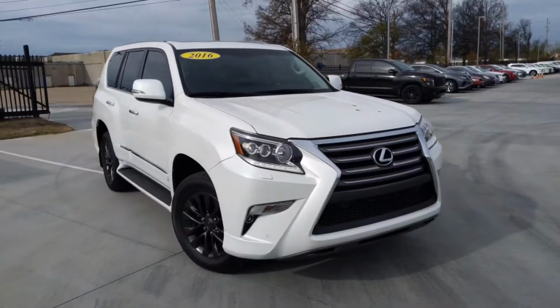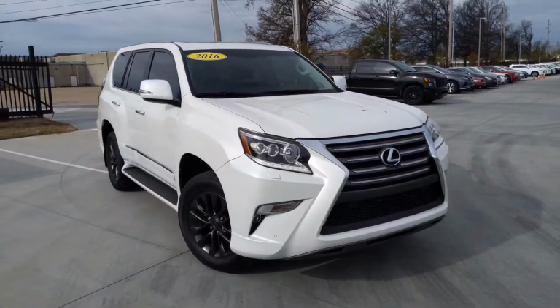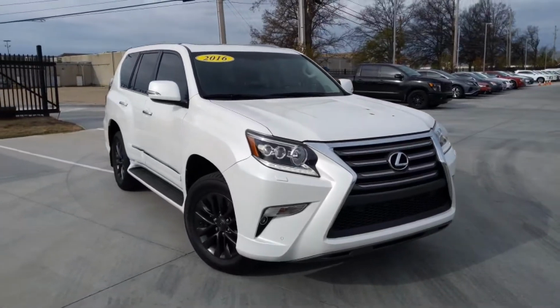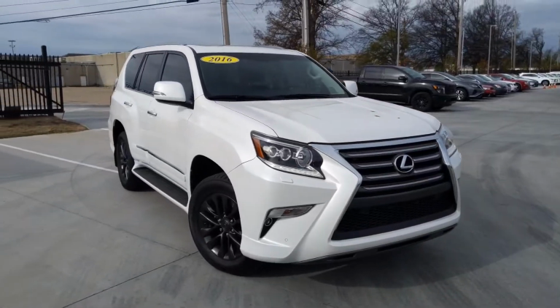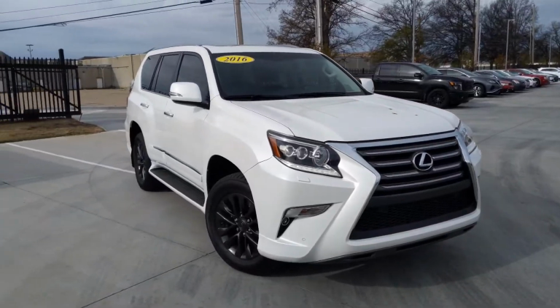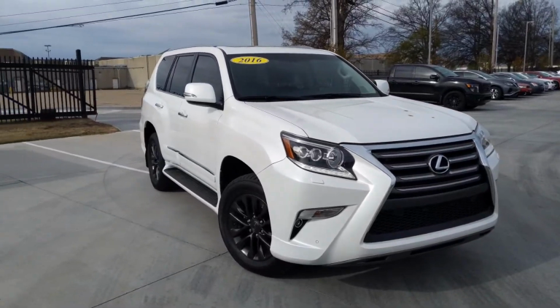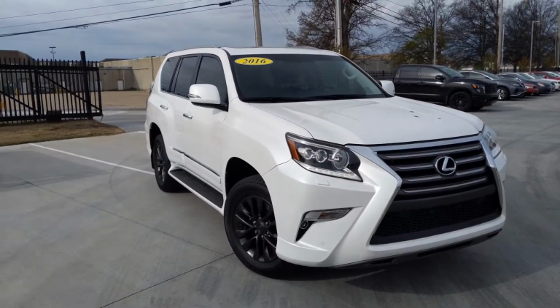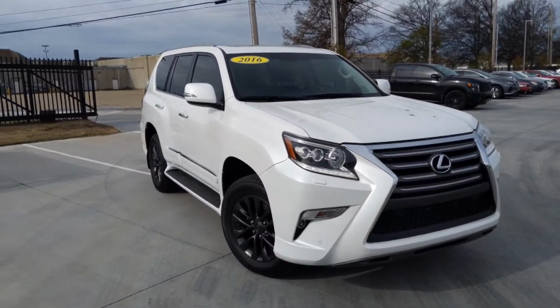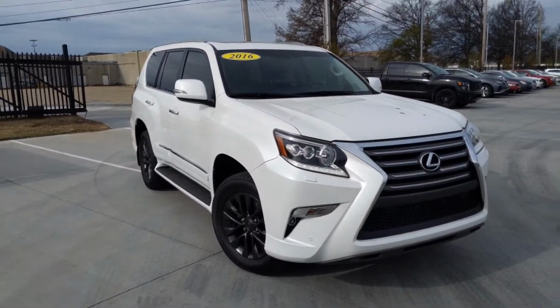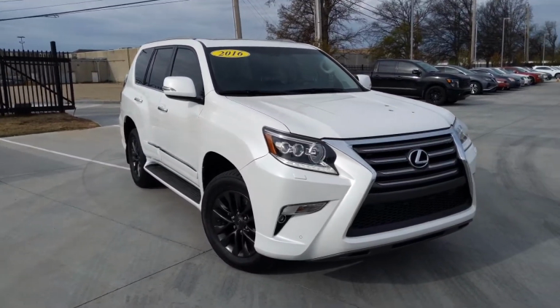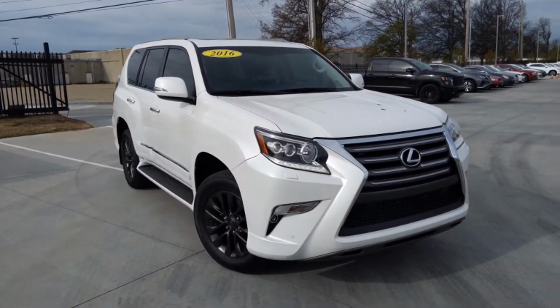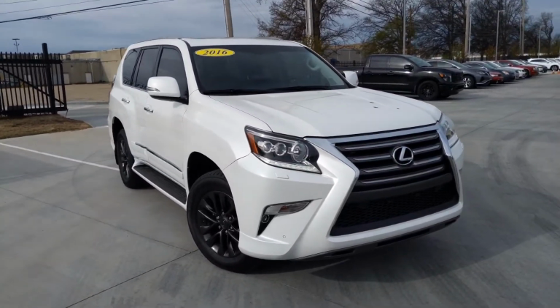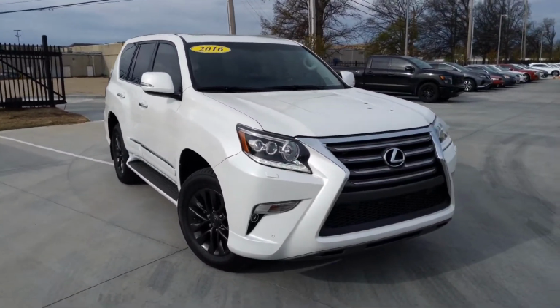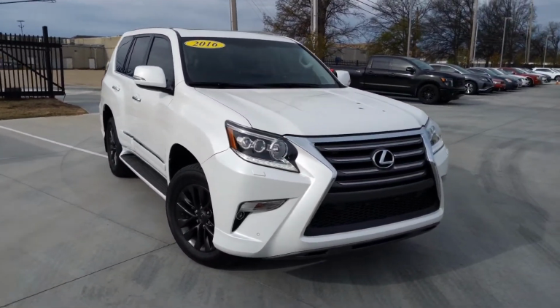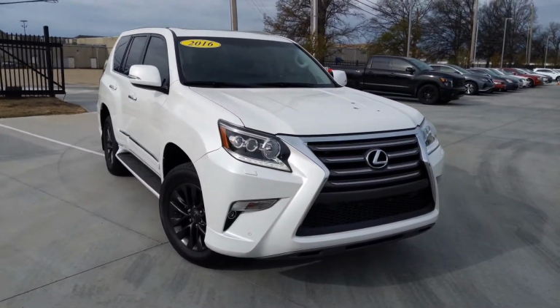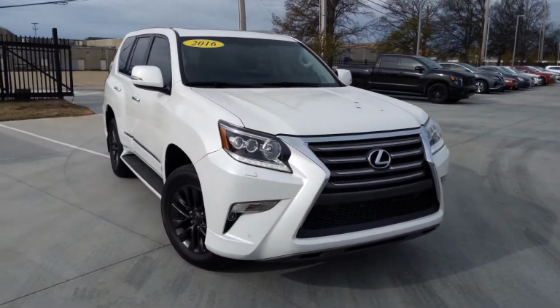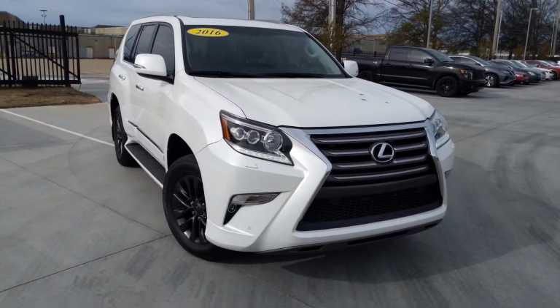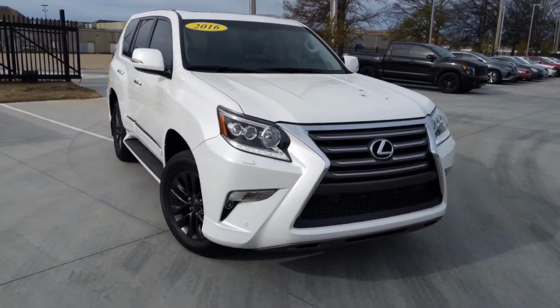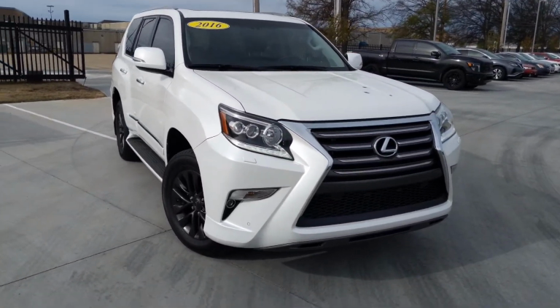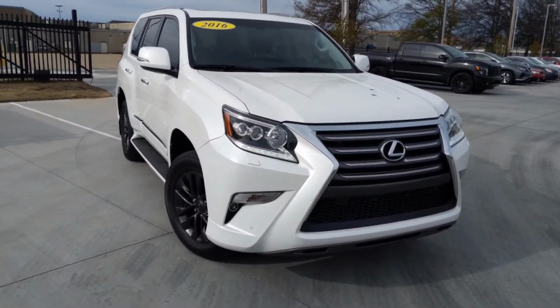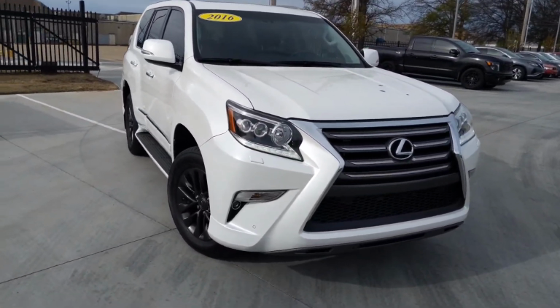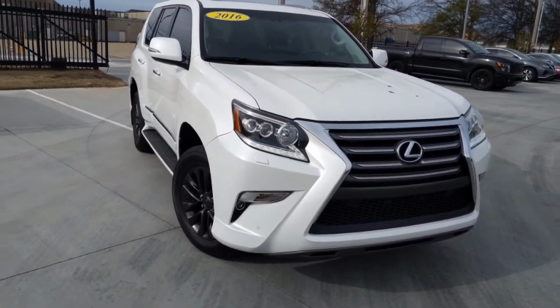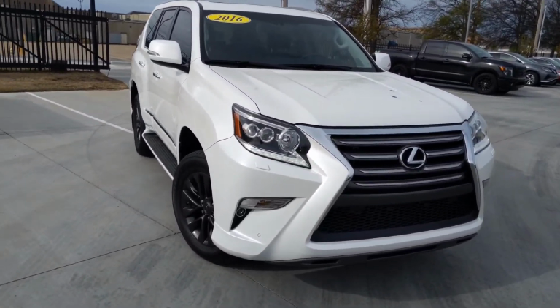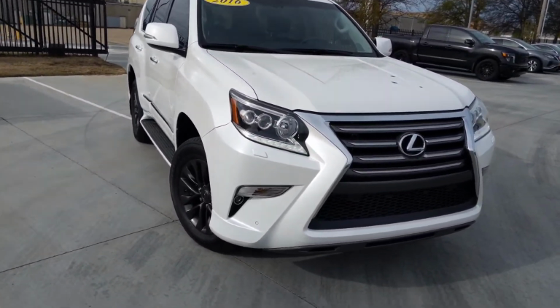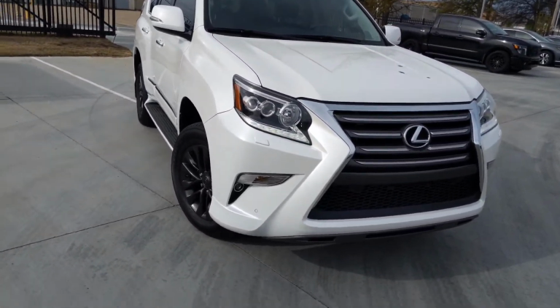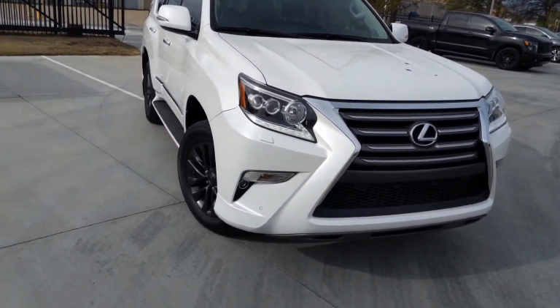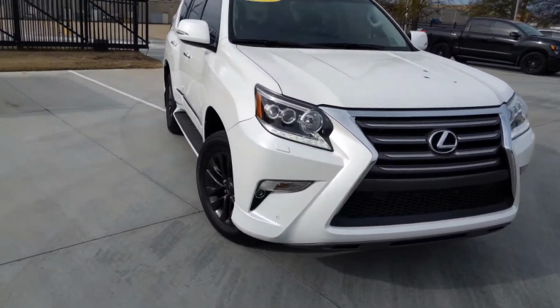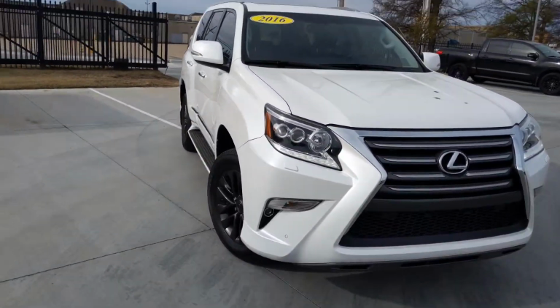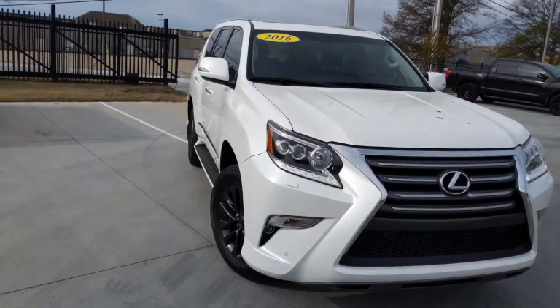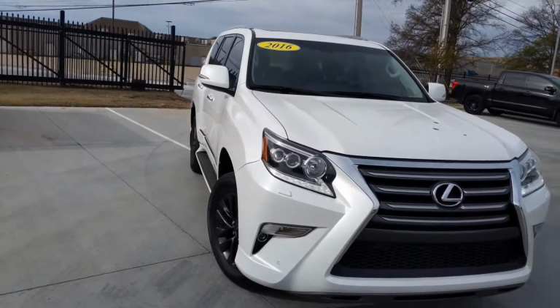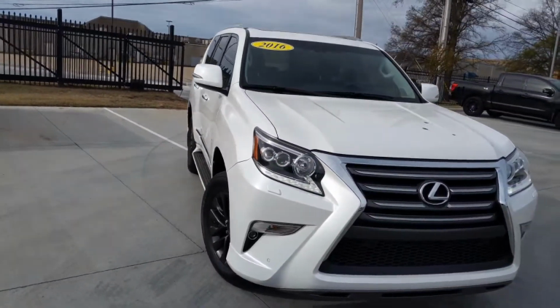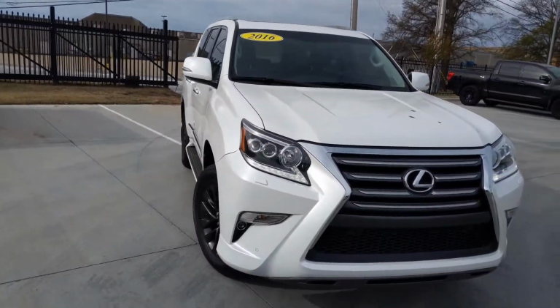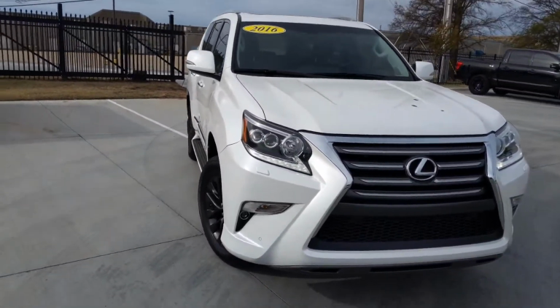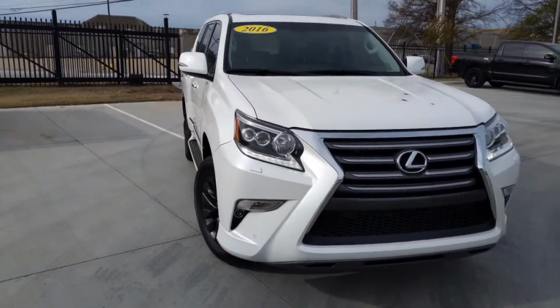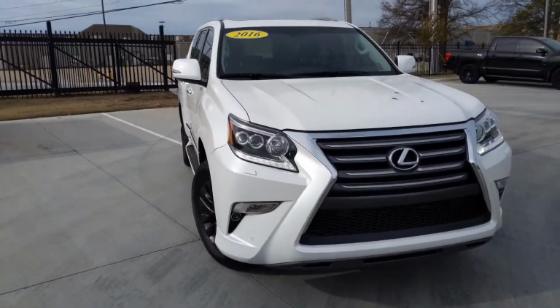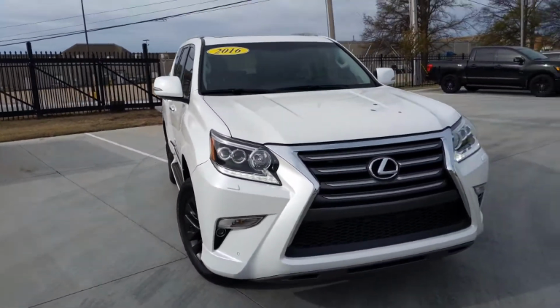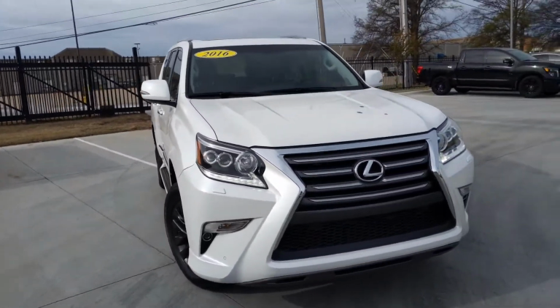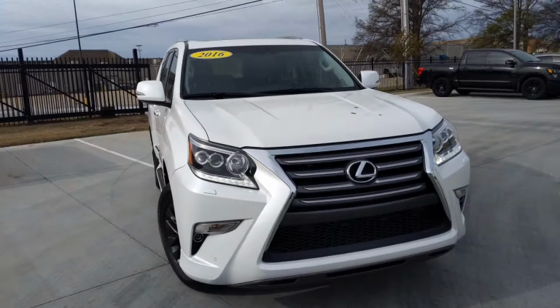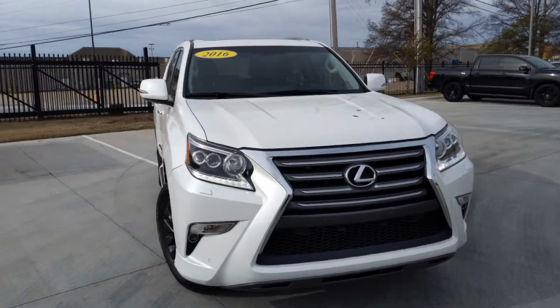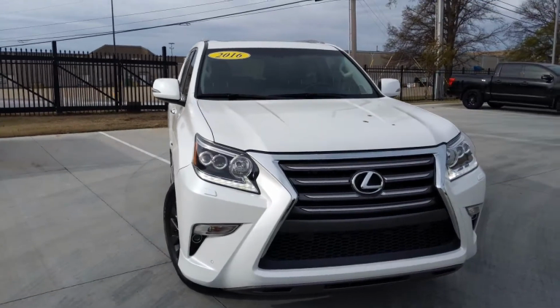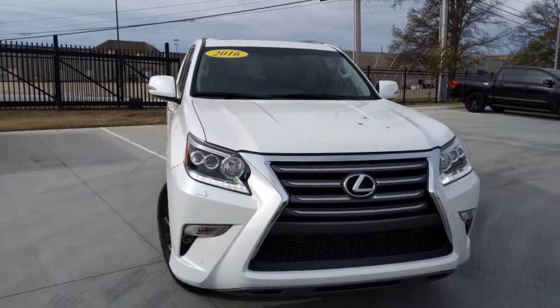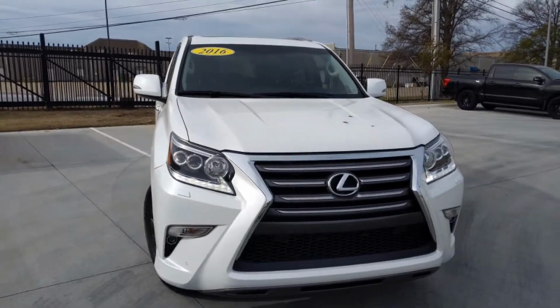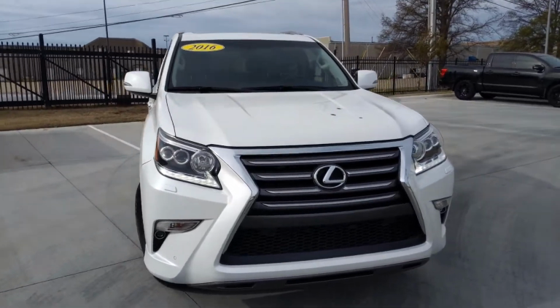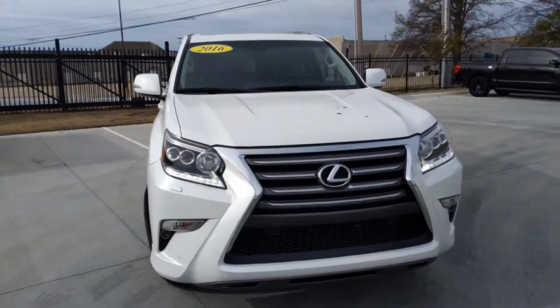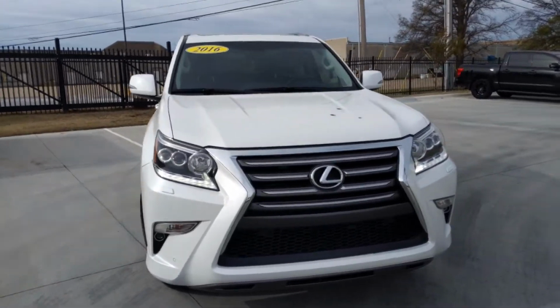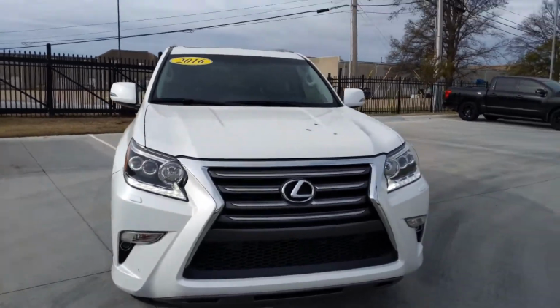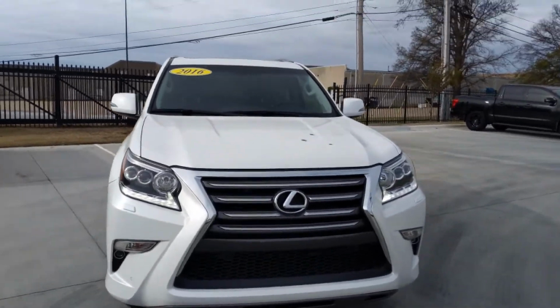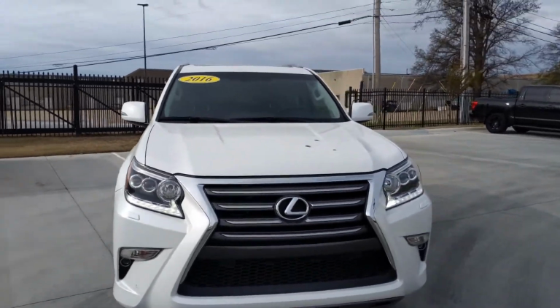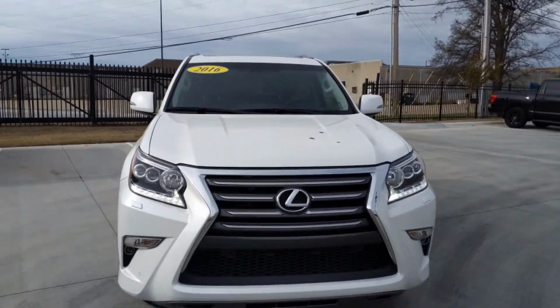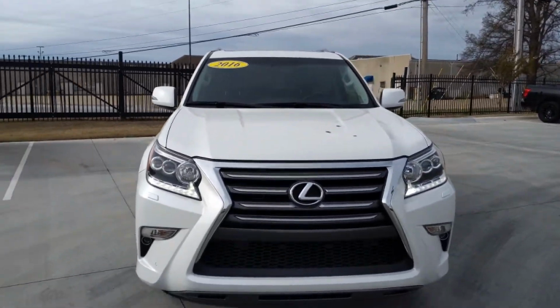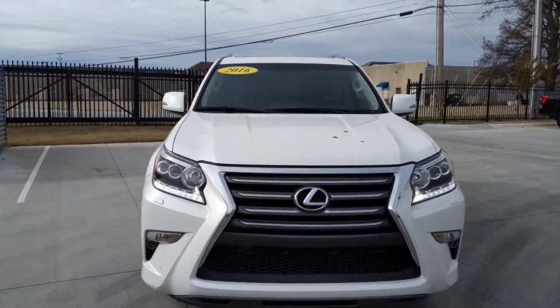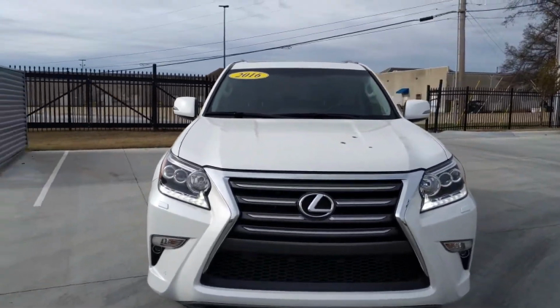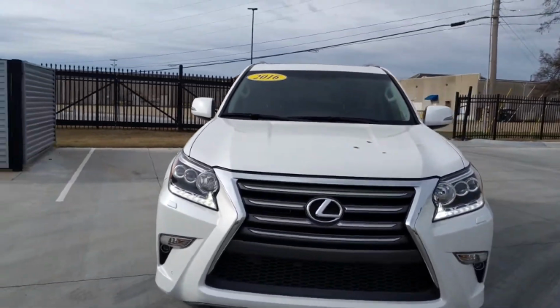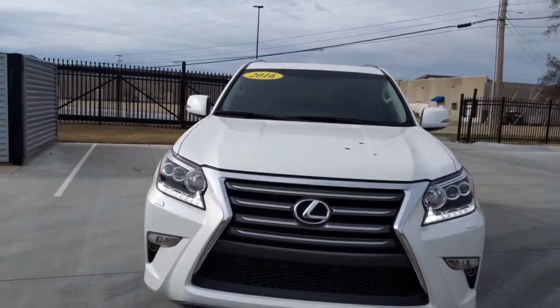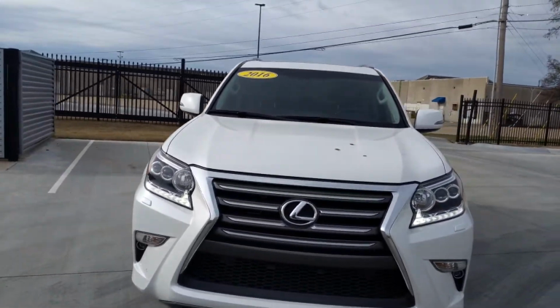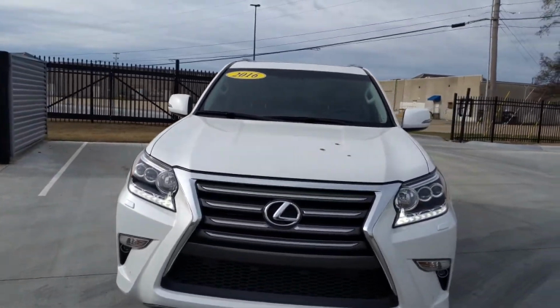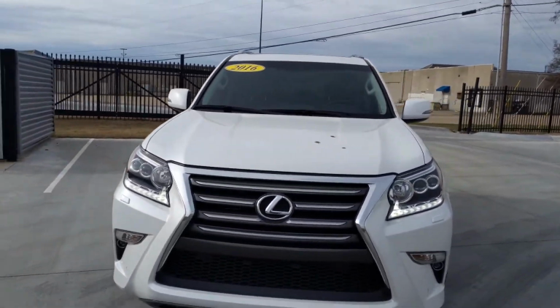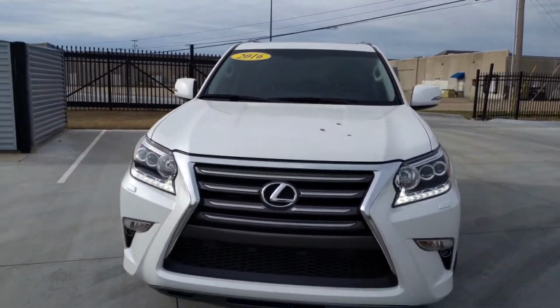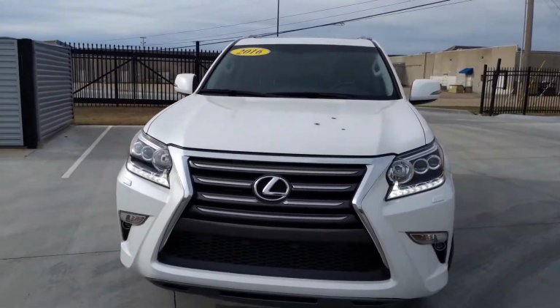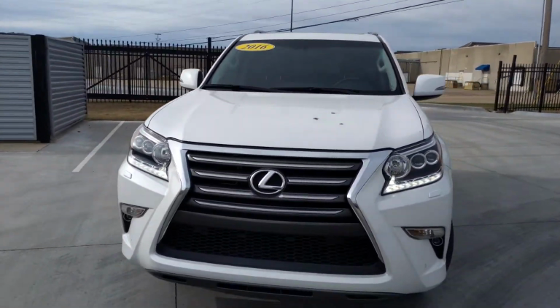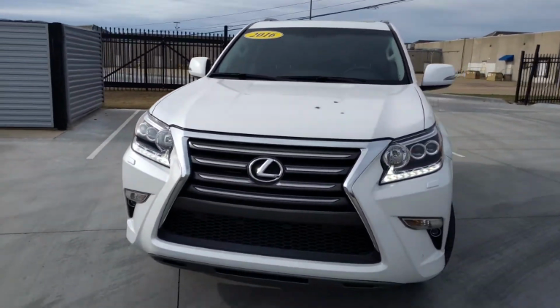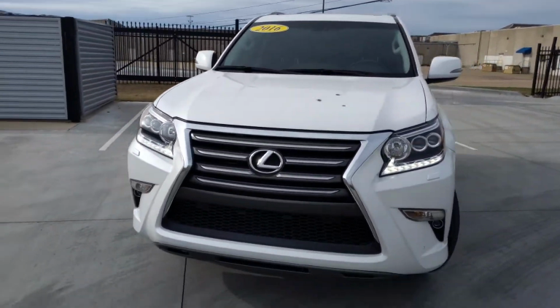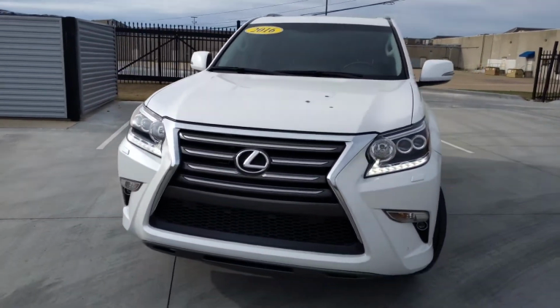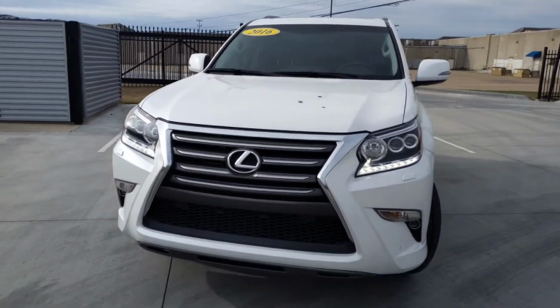Good morning, Leah. This is Juan at Jackie Cooper Infinity. Here is that Lexus that you sent us an inquiry about. Thank you again for reaching out to us.